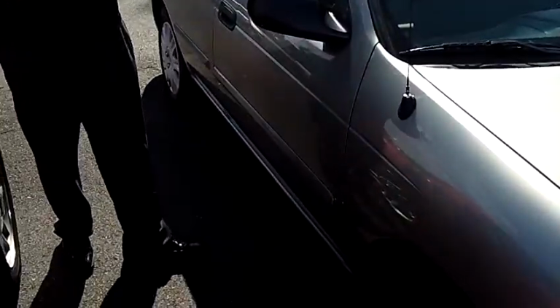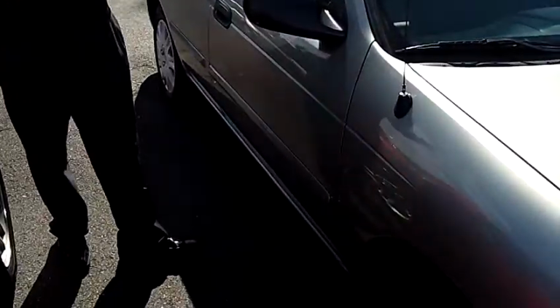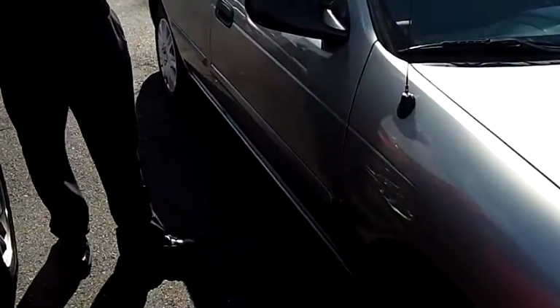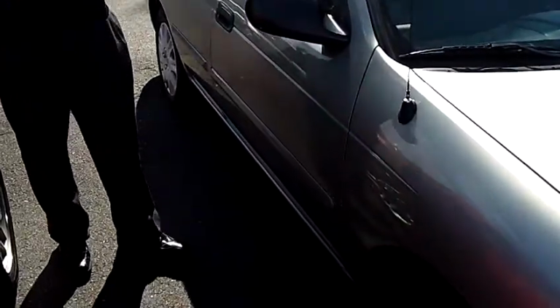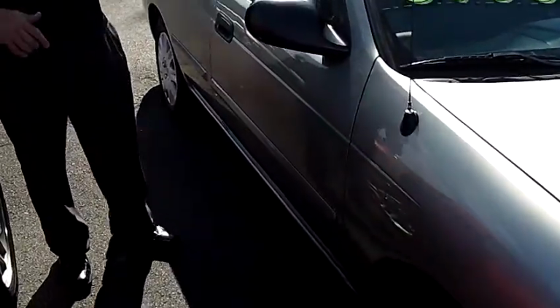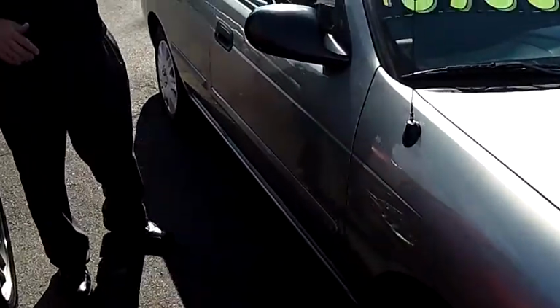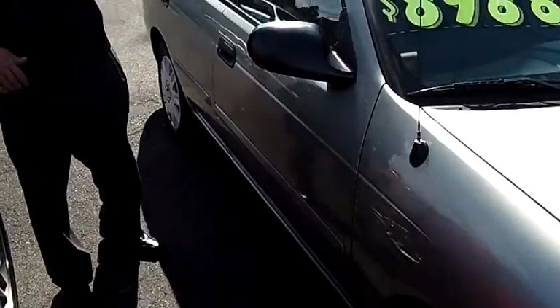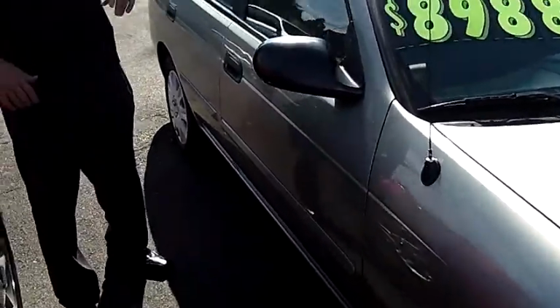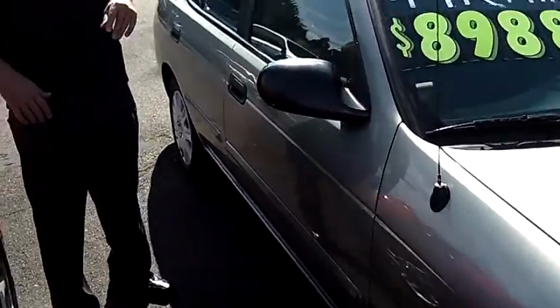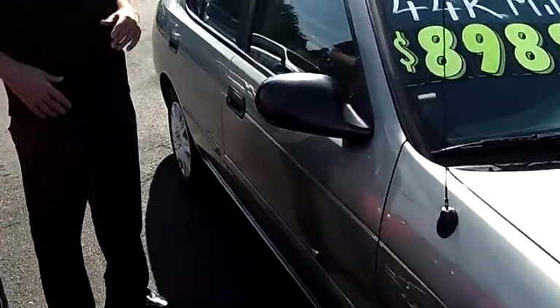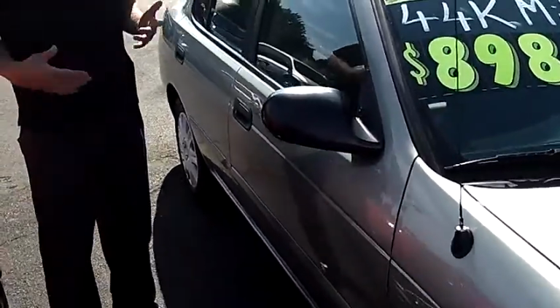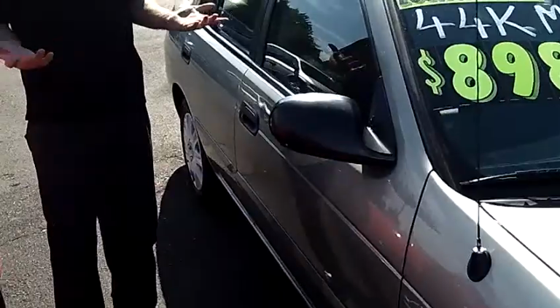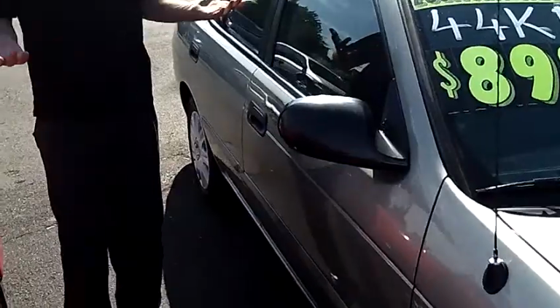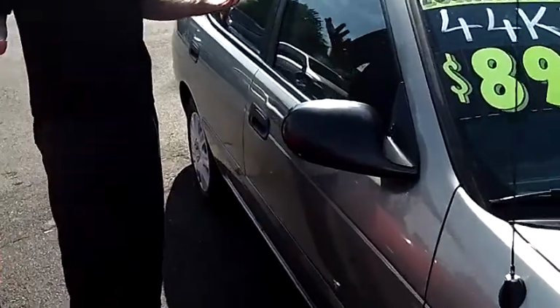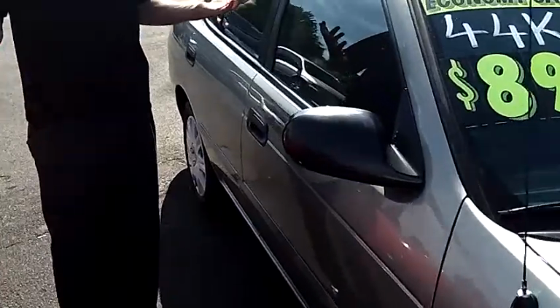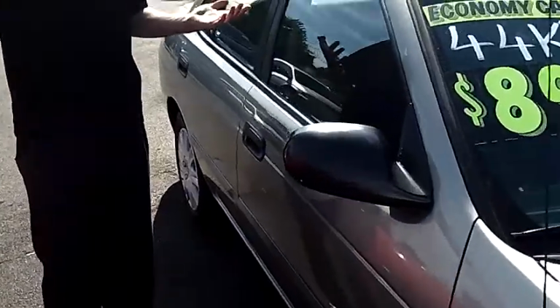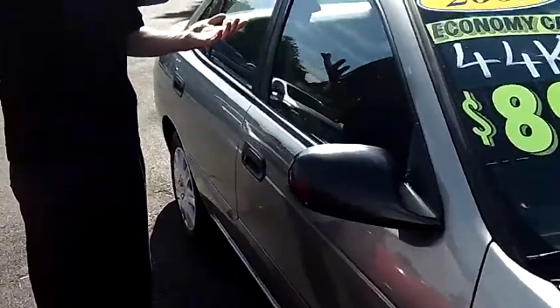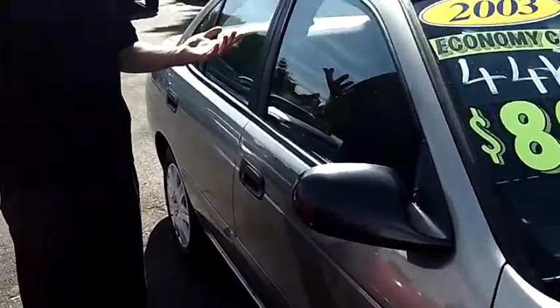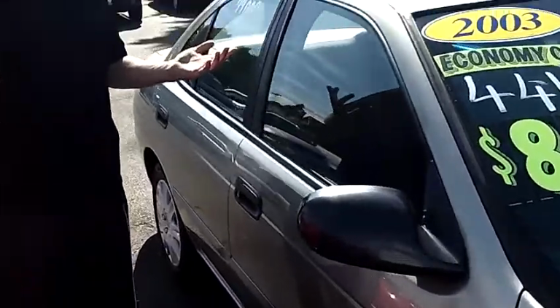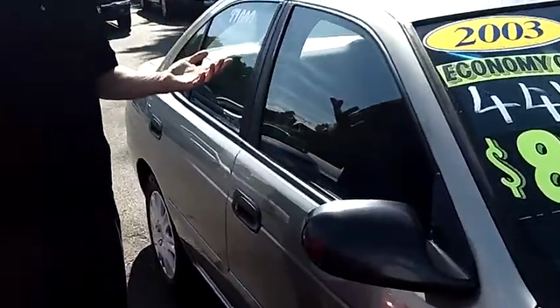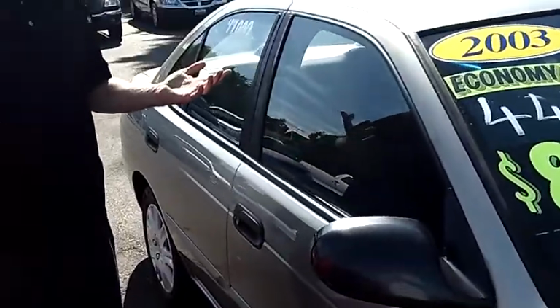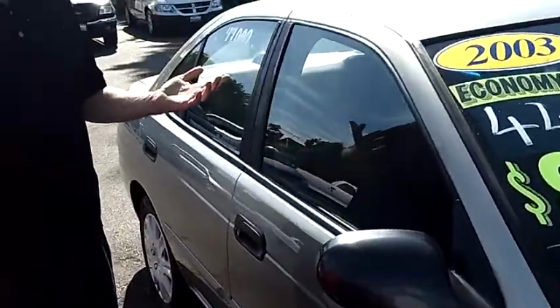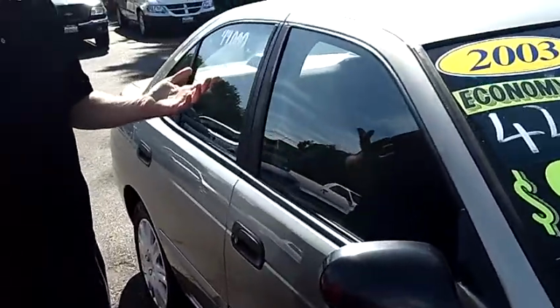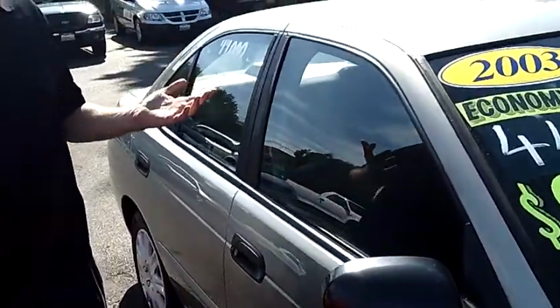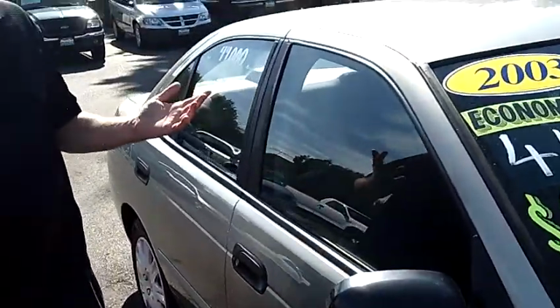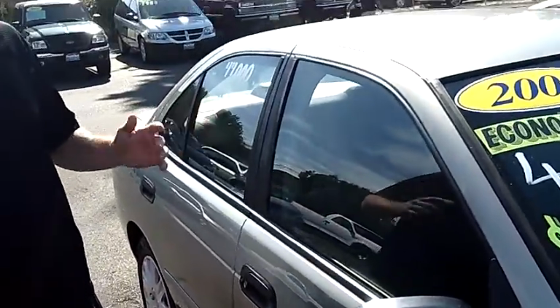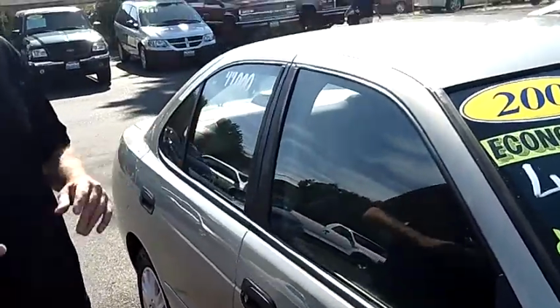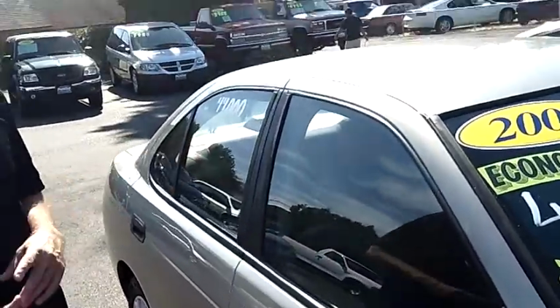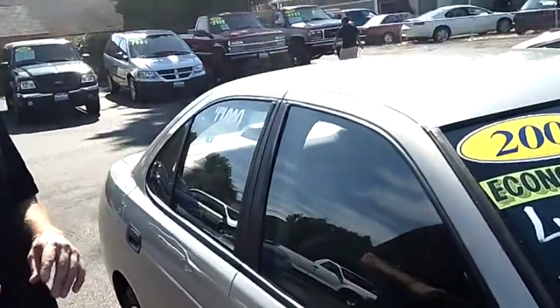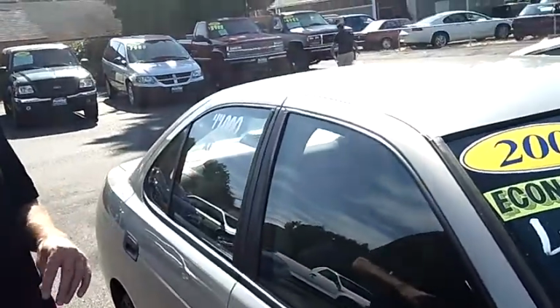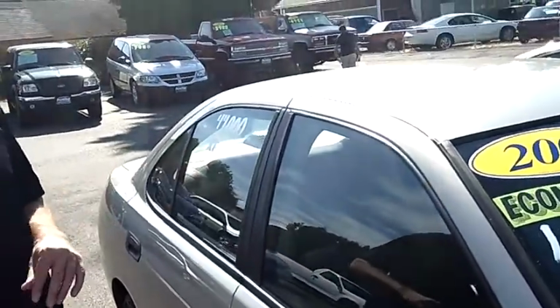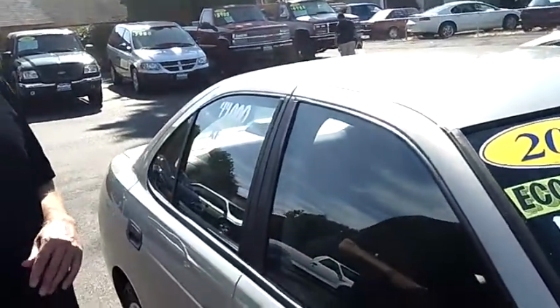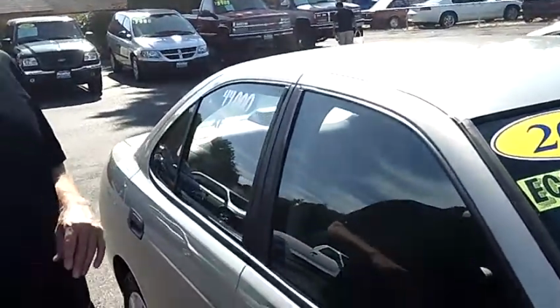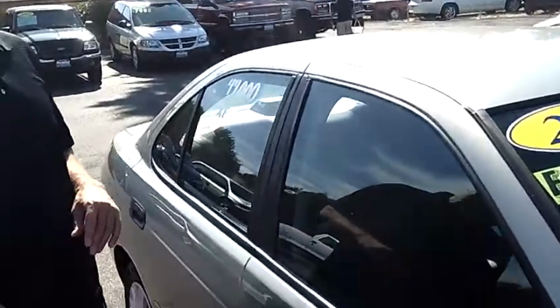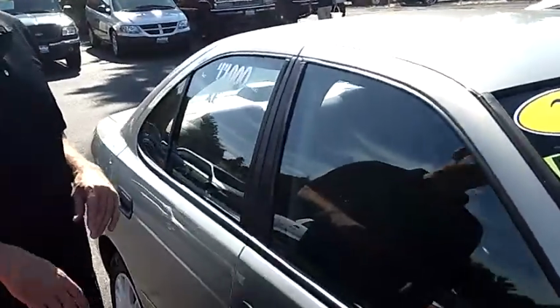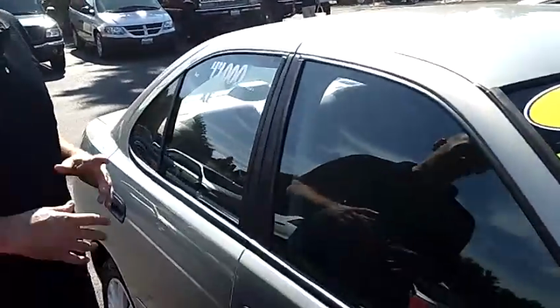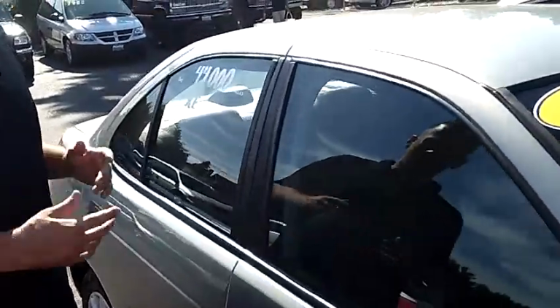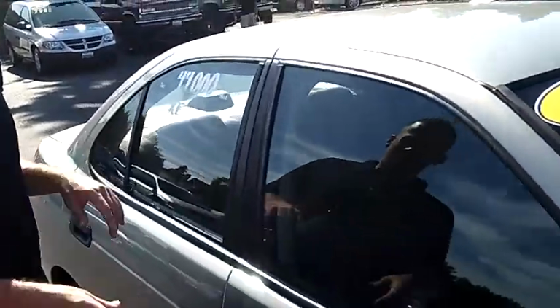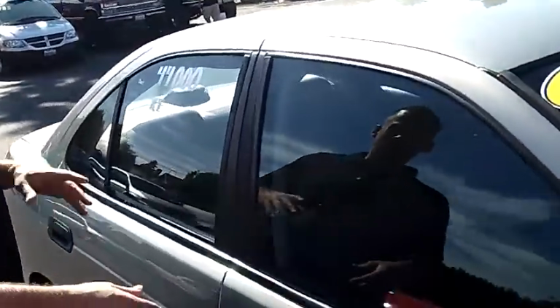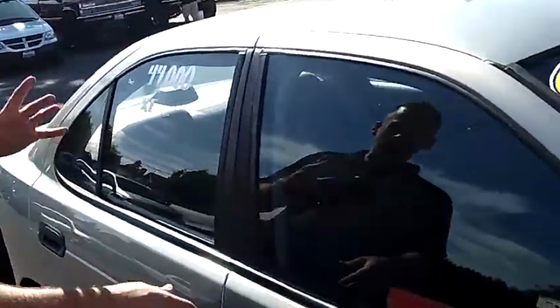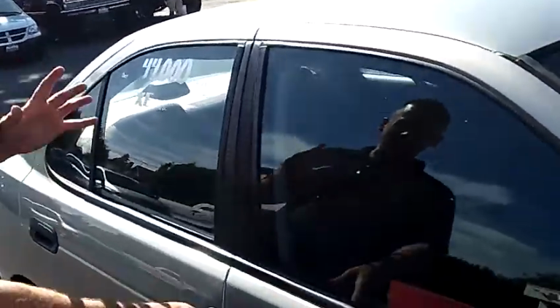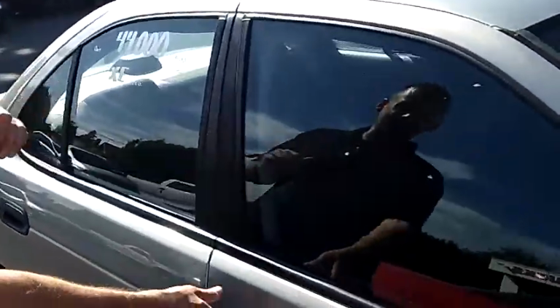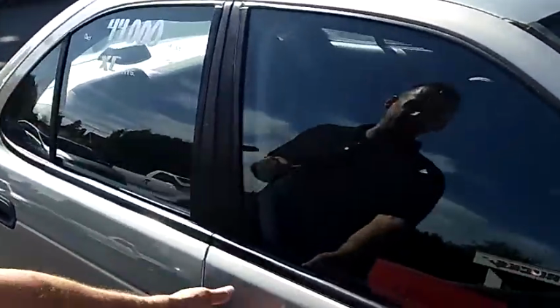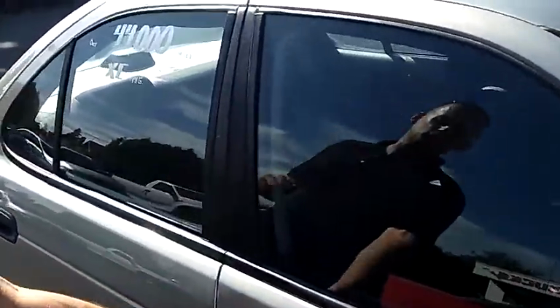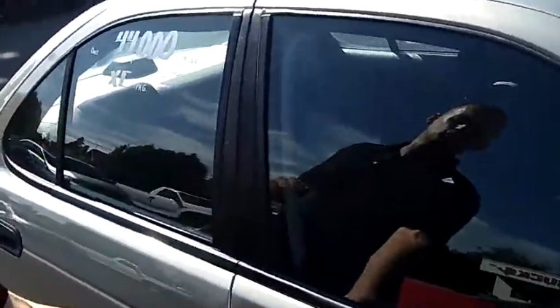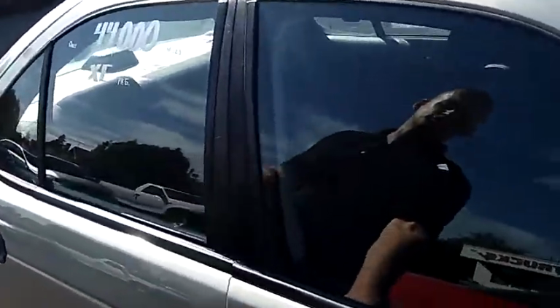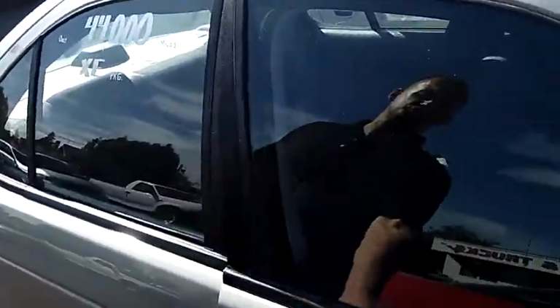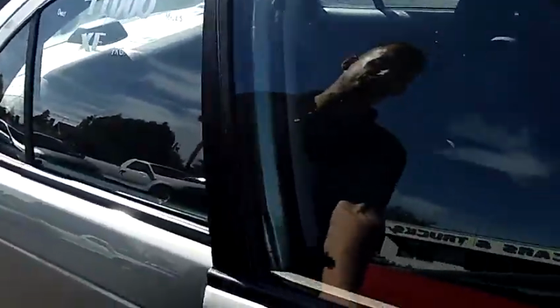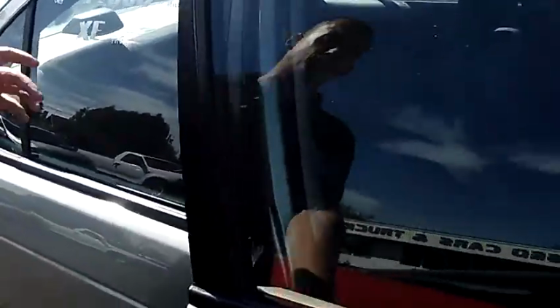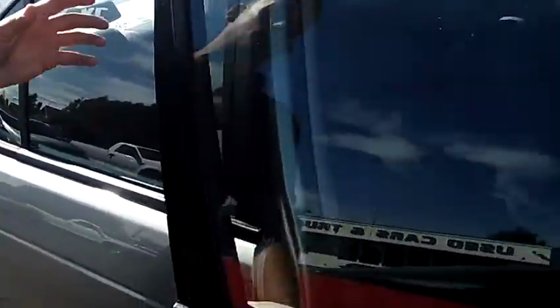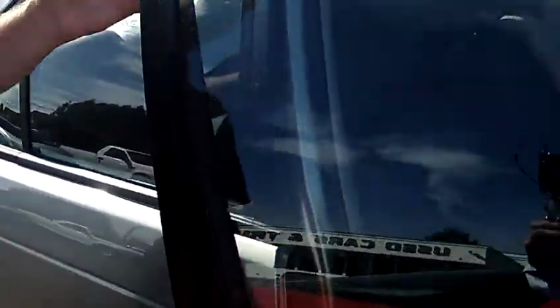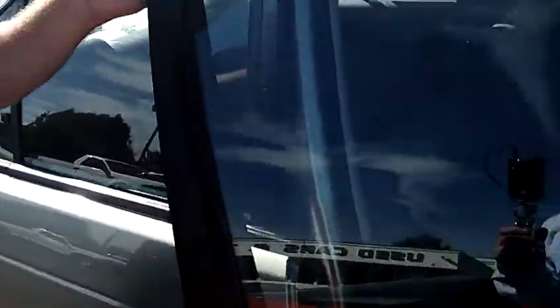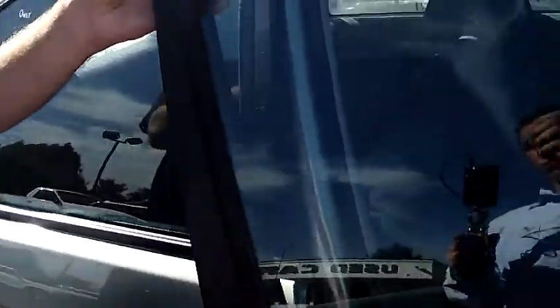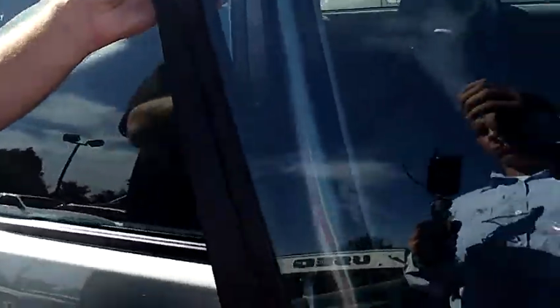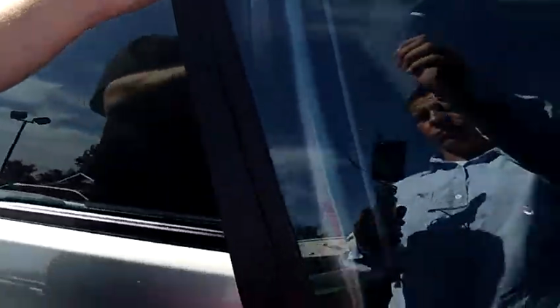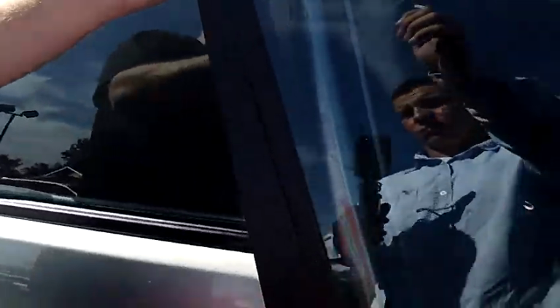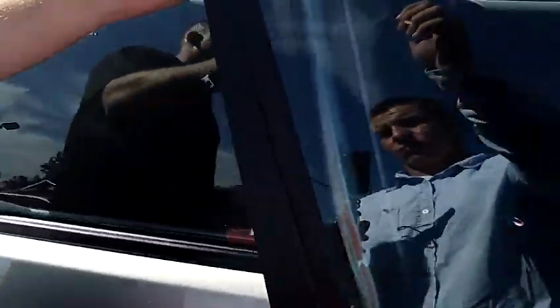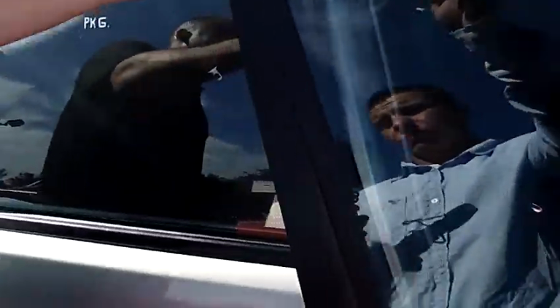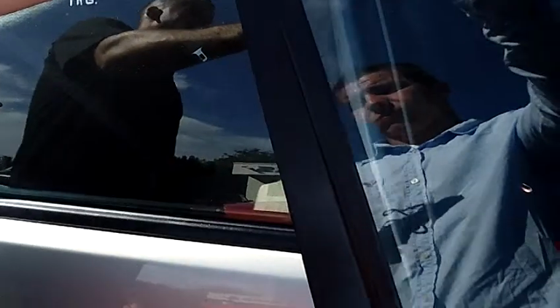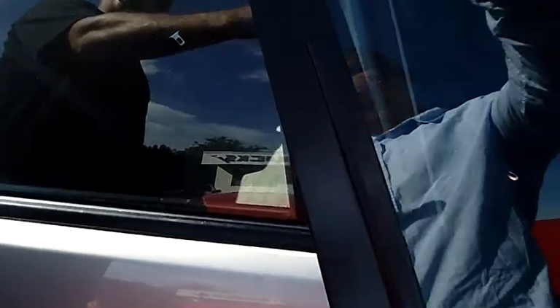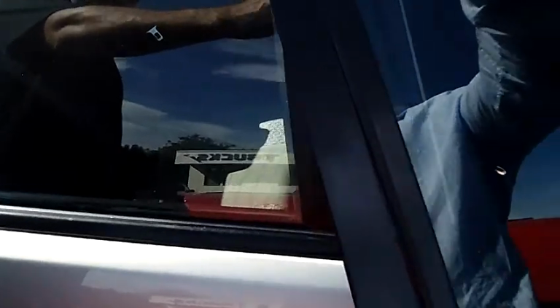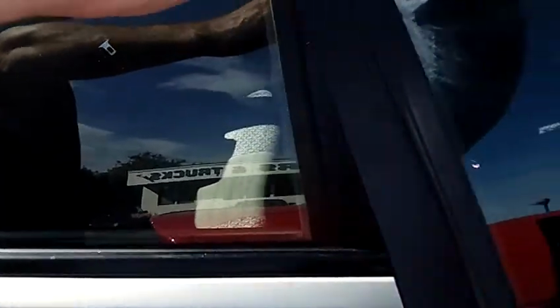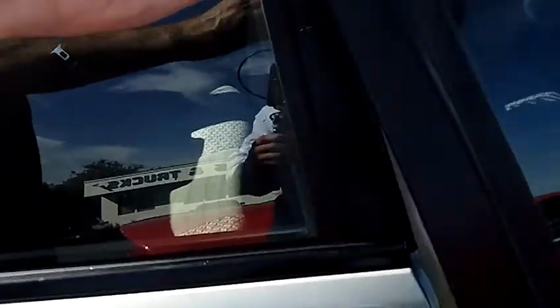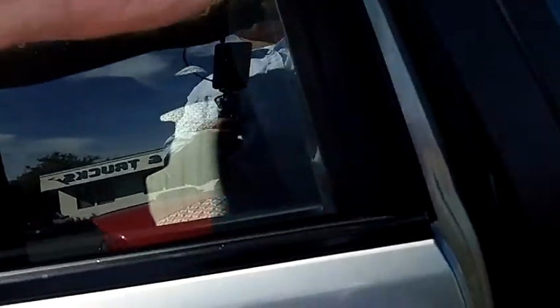So for an eight-year-old car, that's less than 6,000 miles a year in driving. Clean vehicle history report — never been in an accident.